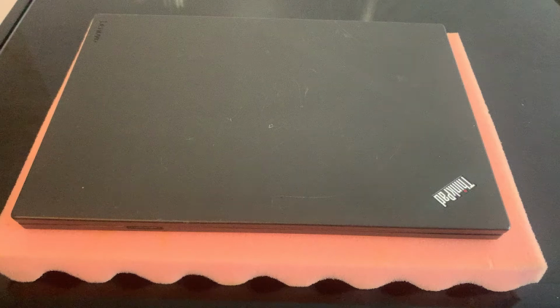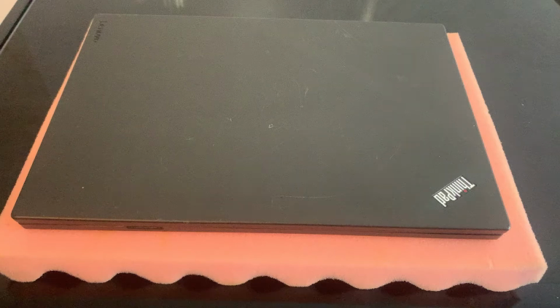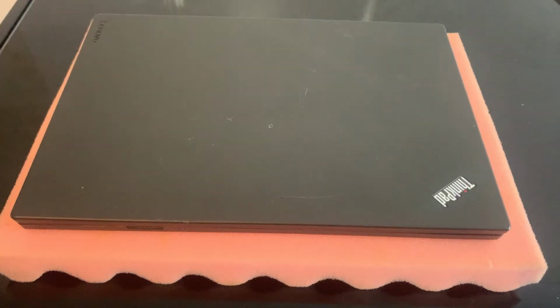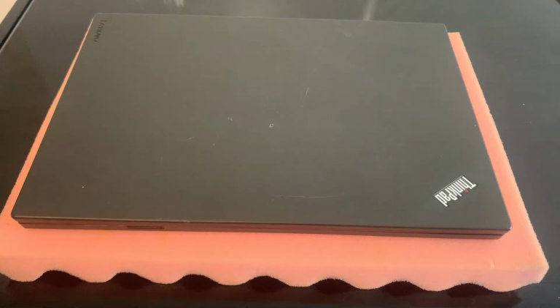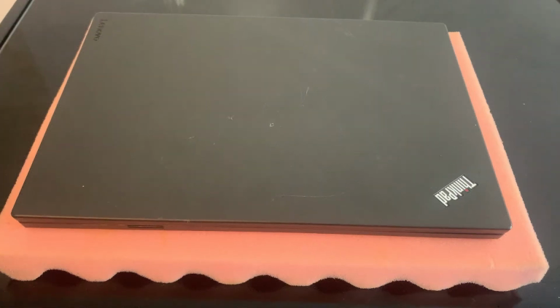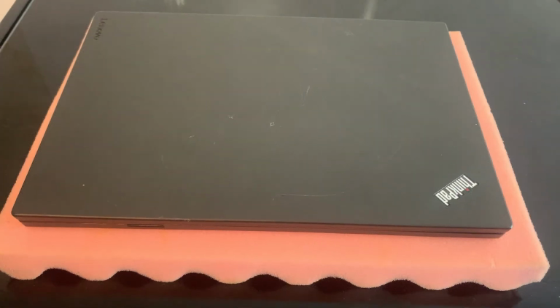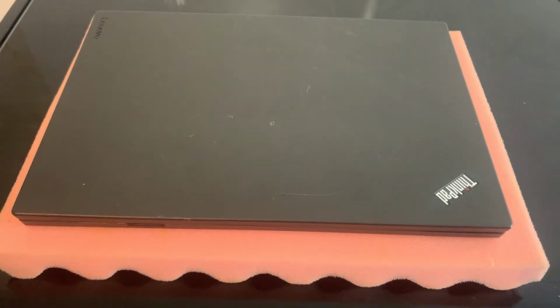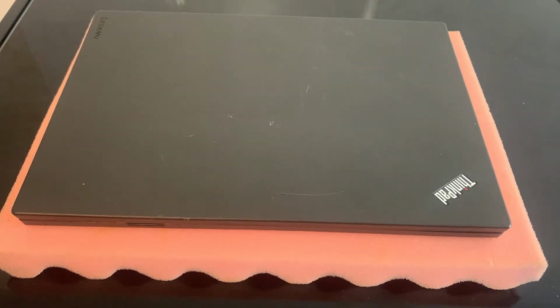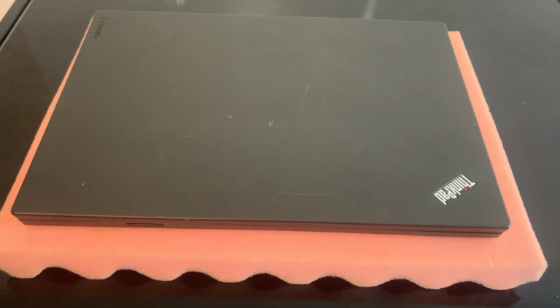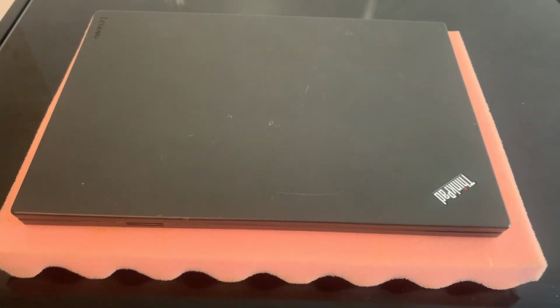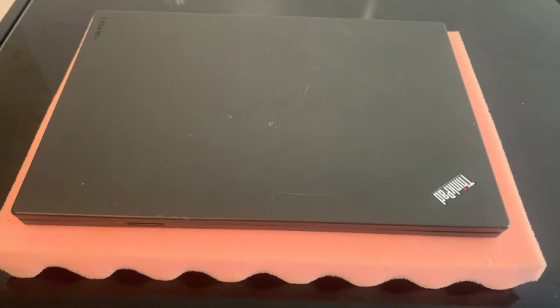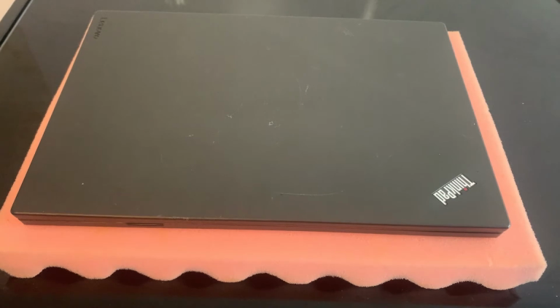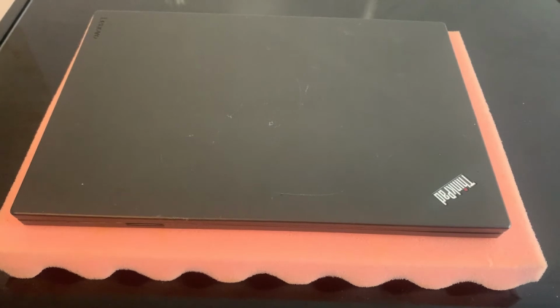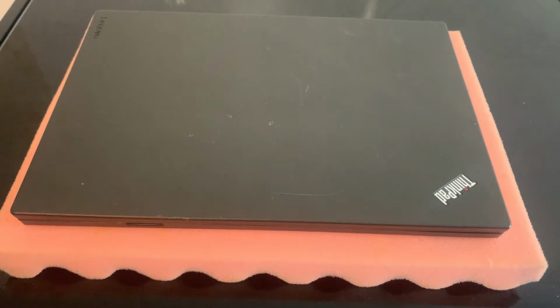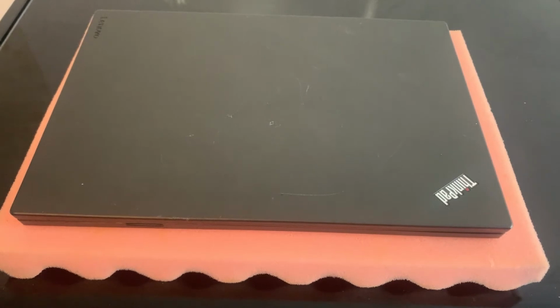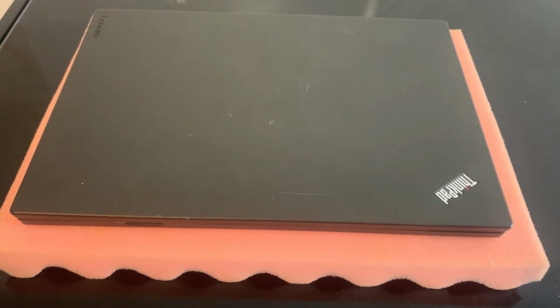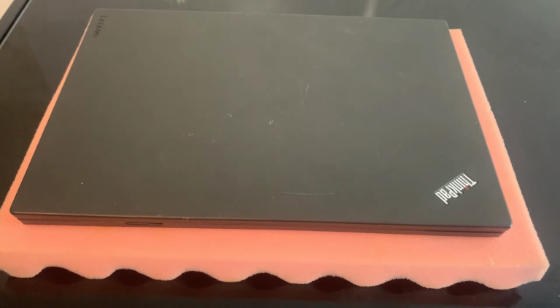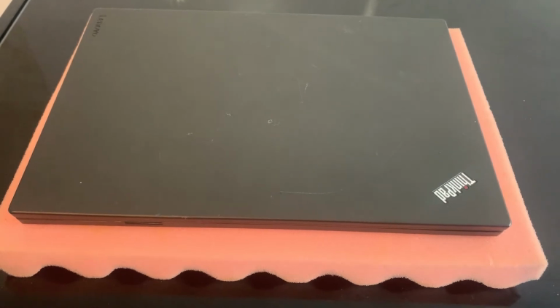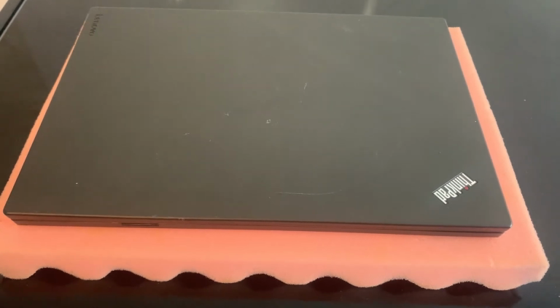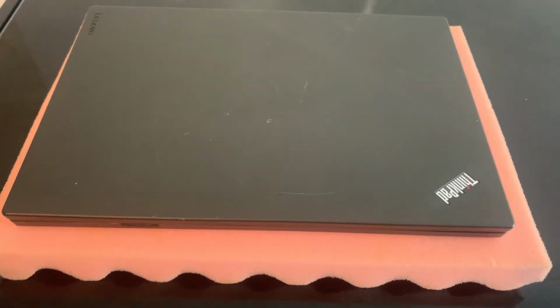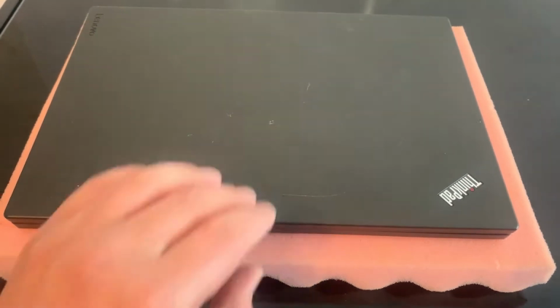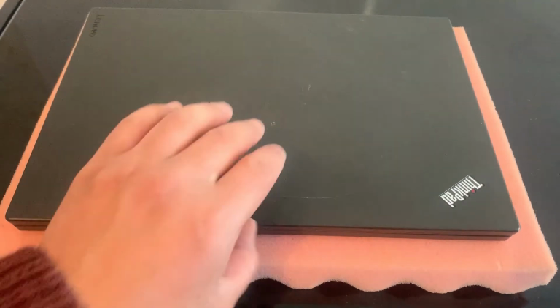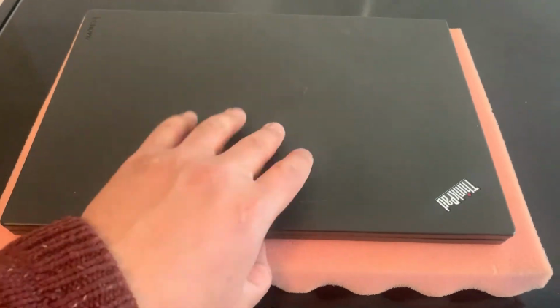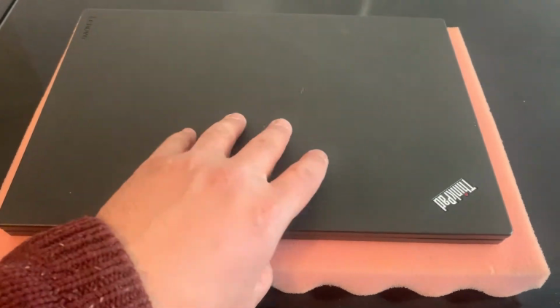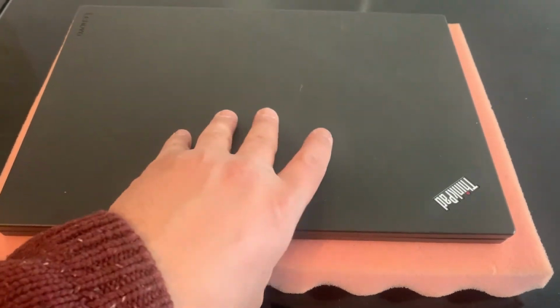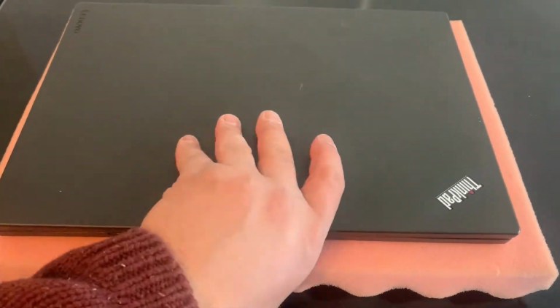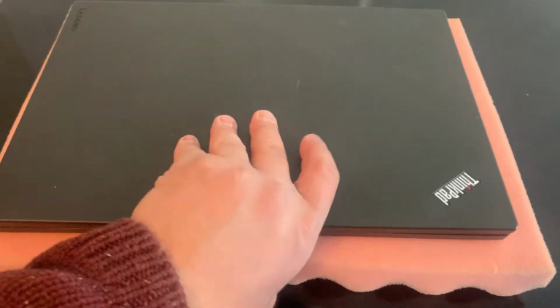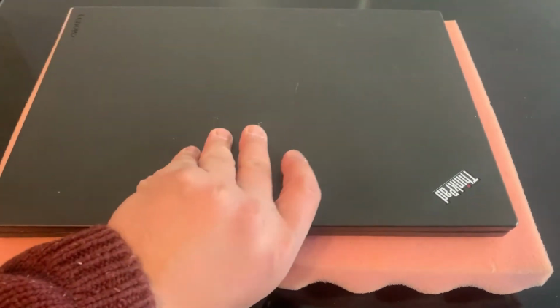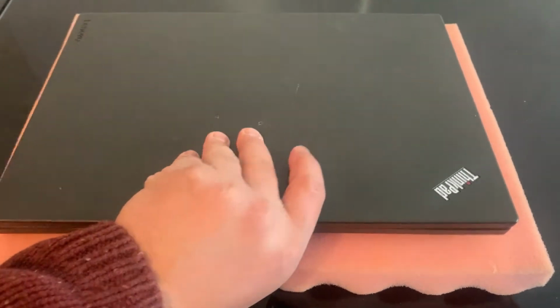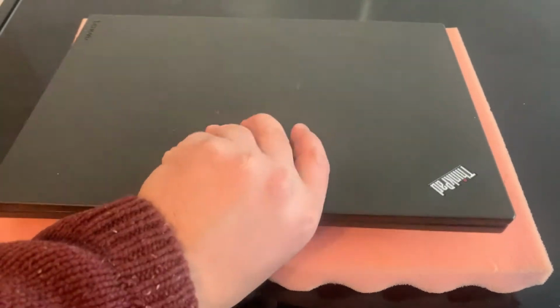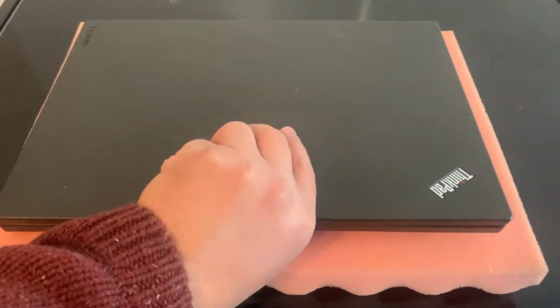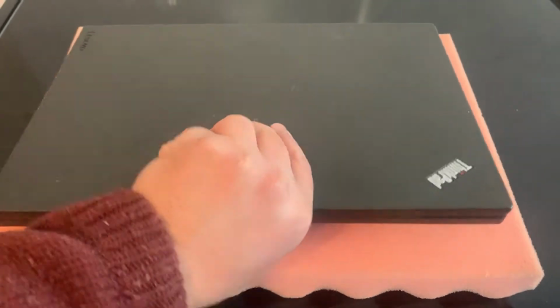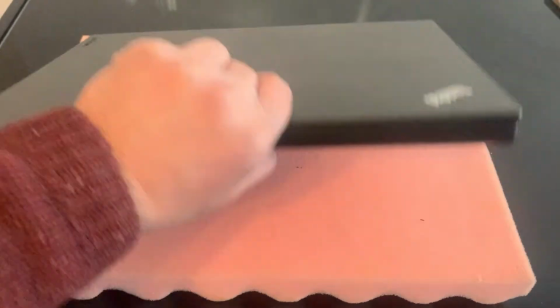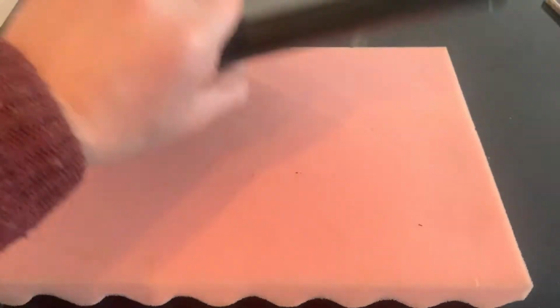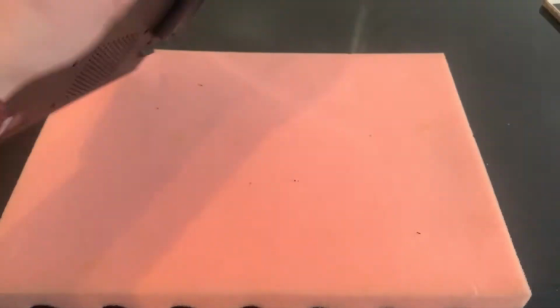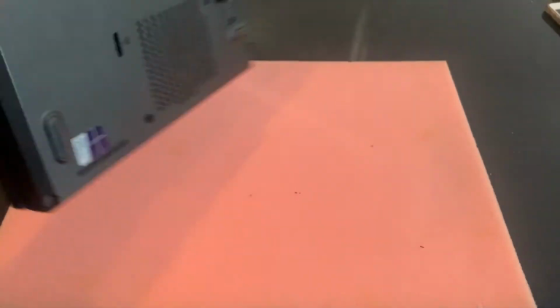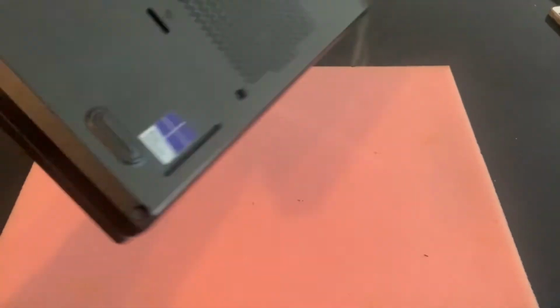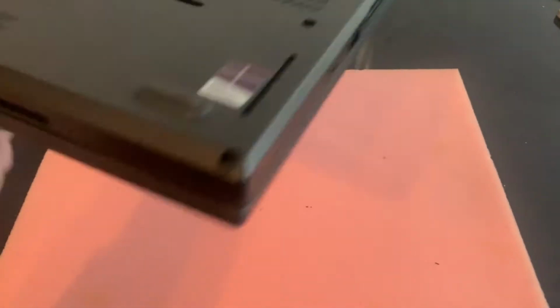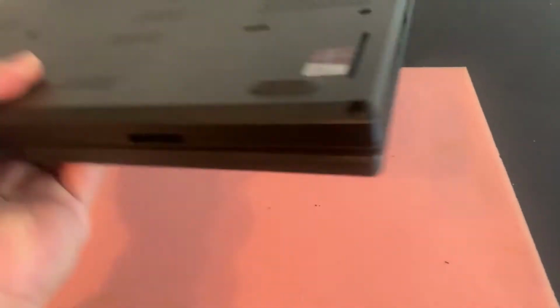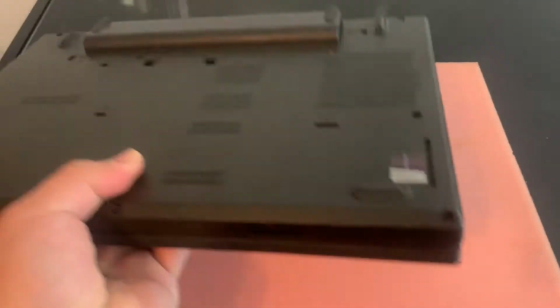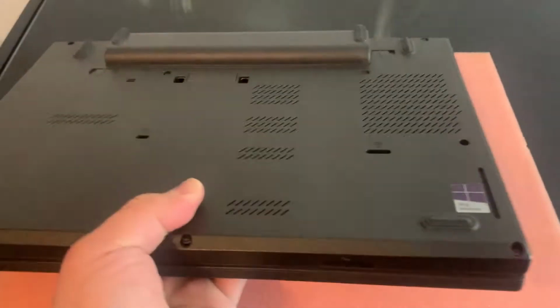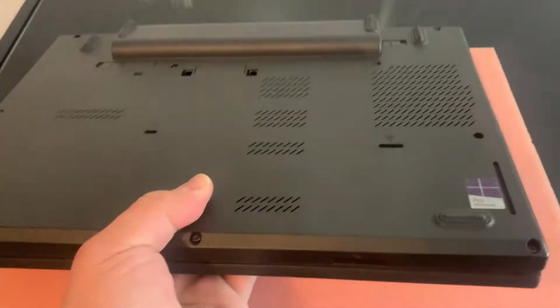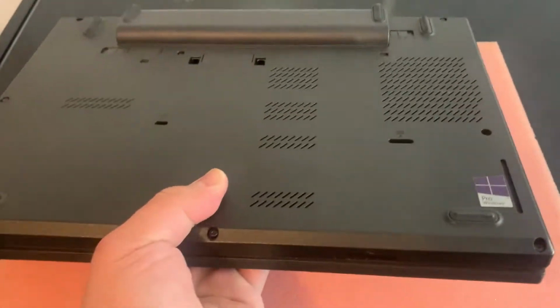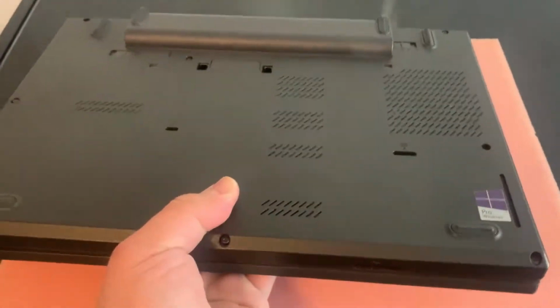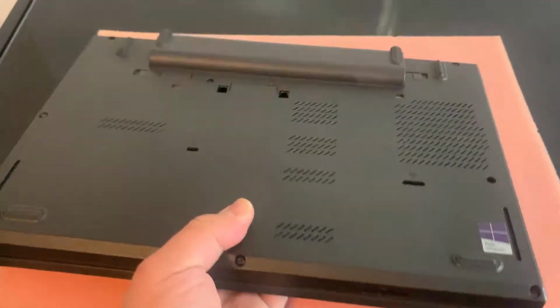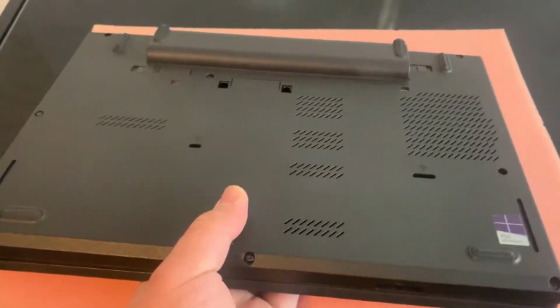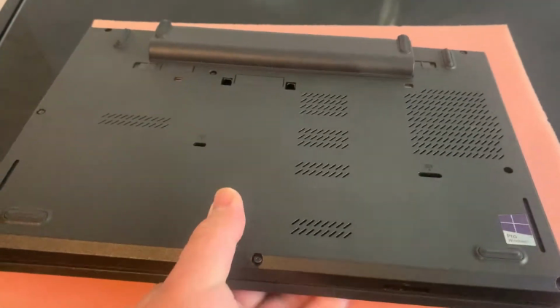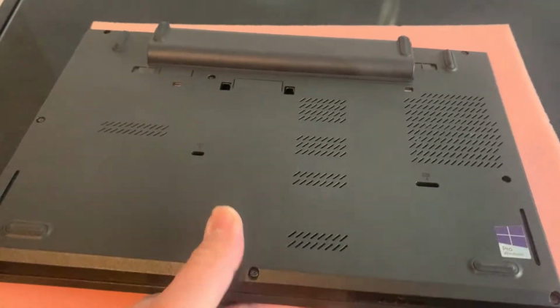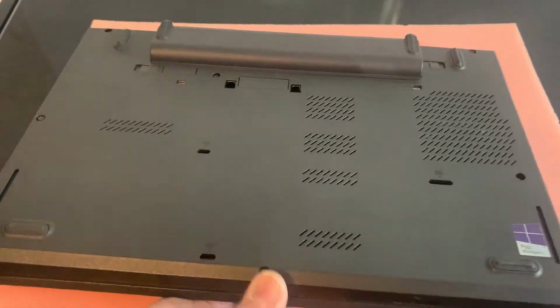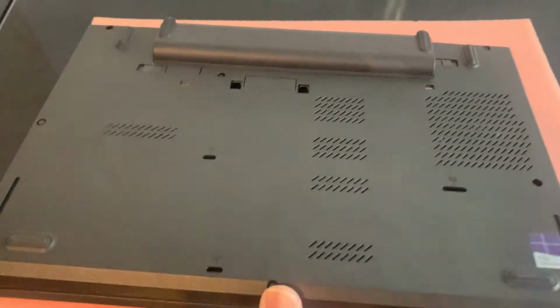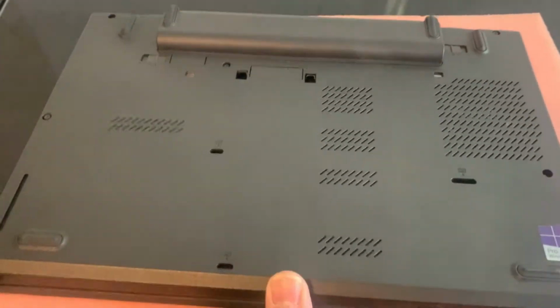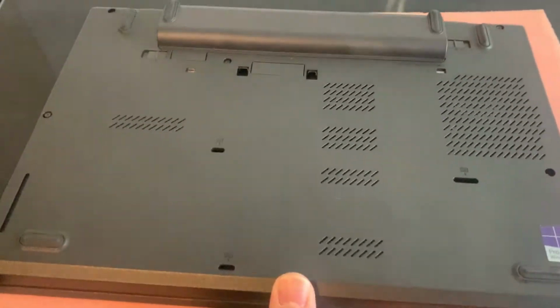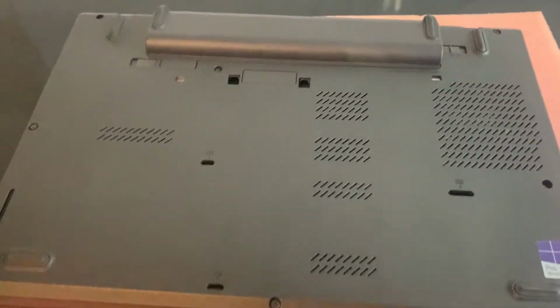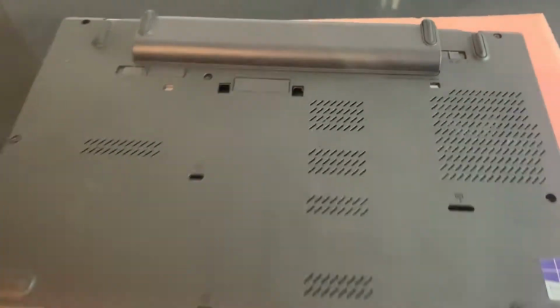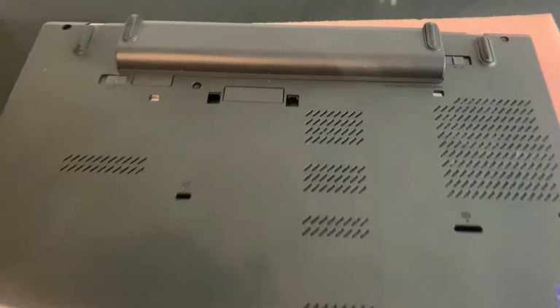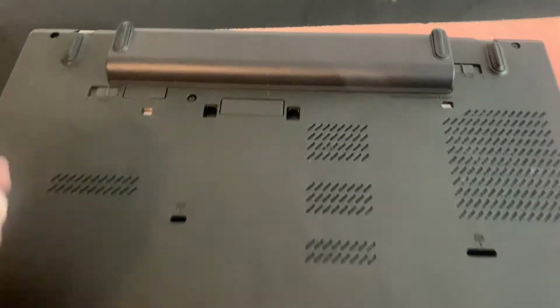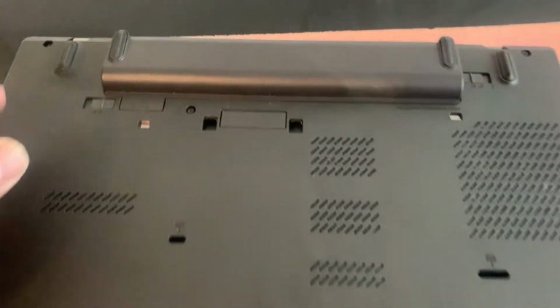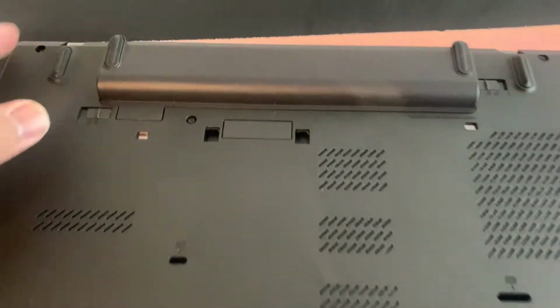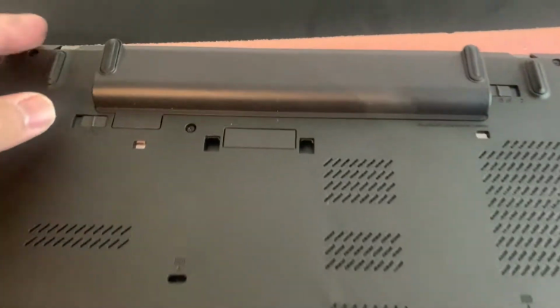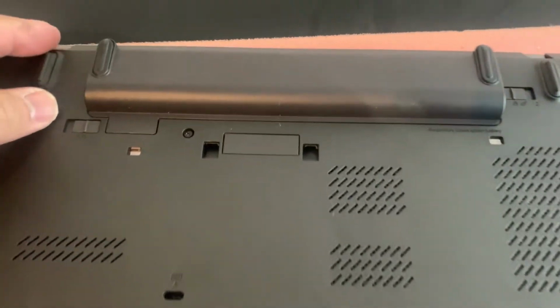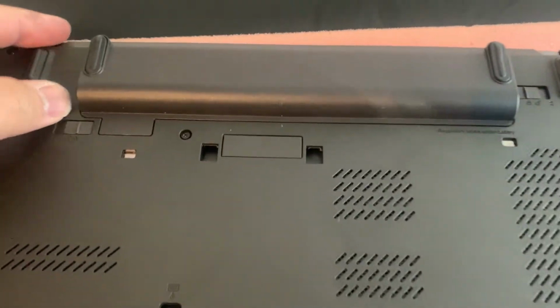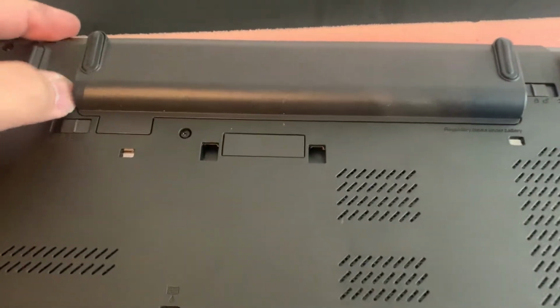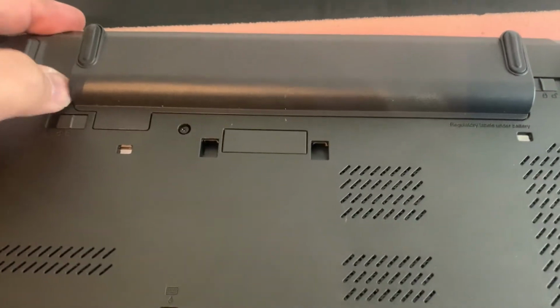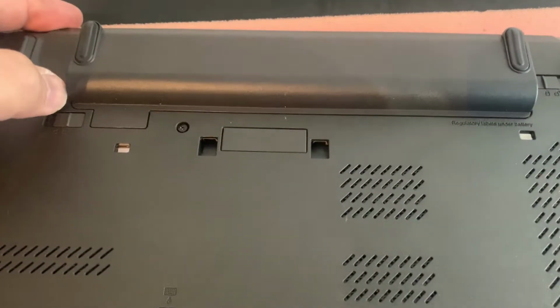First and foremost, turn the laptop on the other side. And then what you need to do is remove the battery.